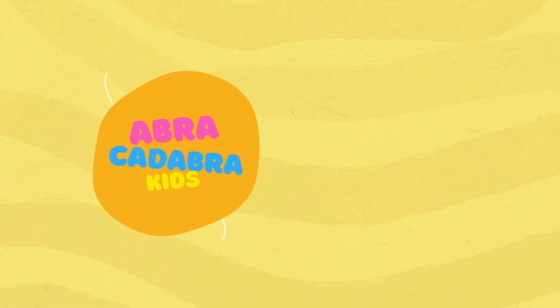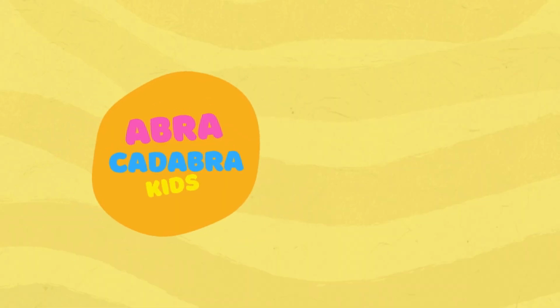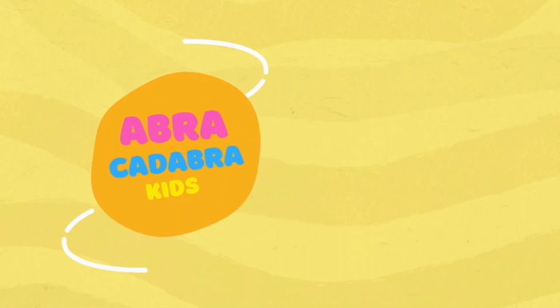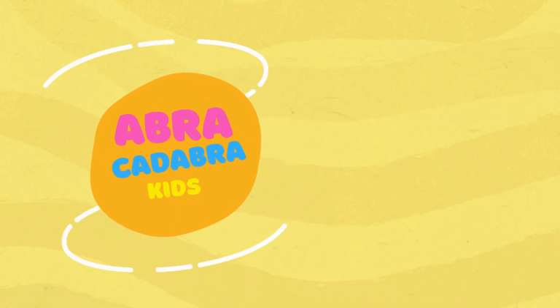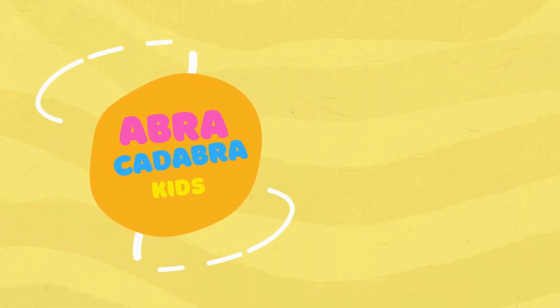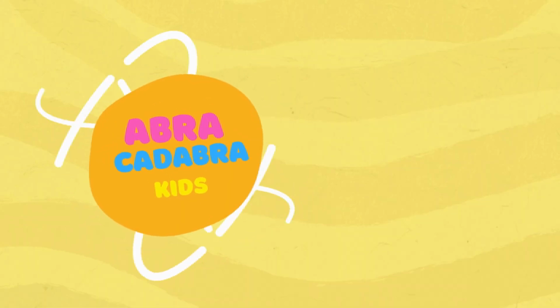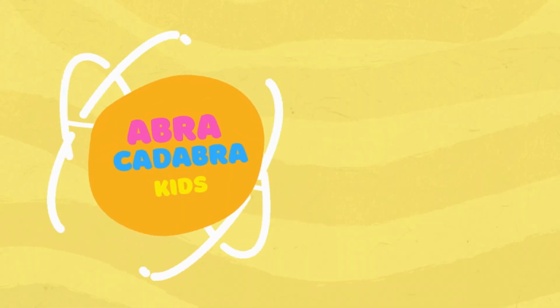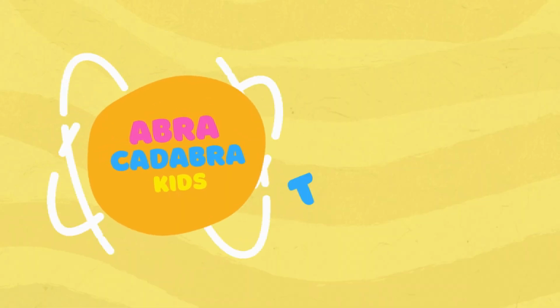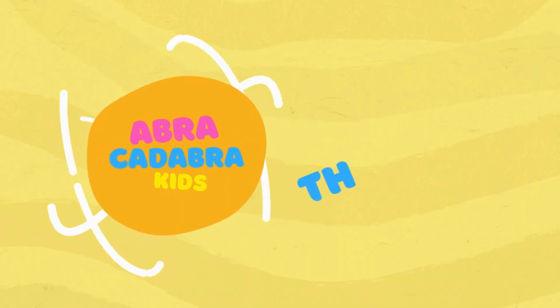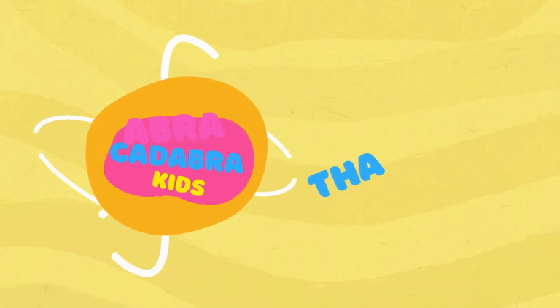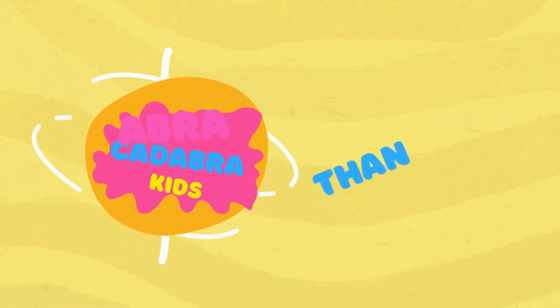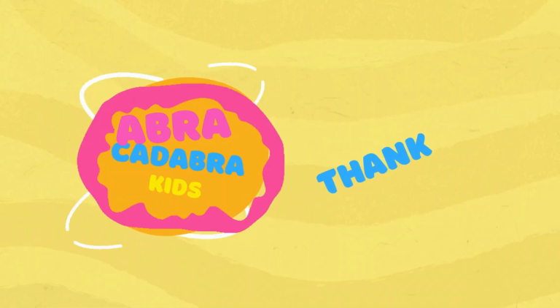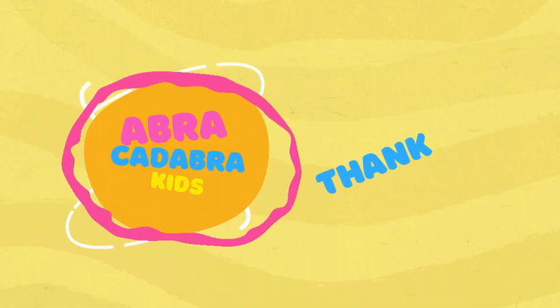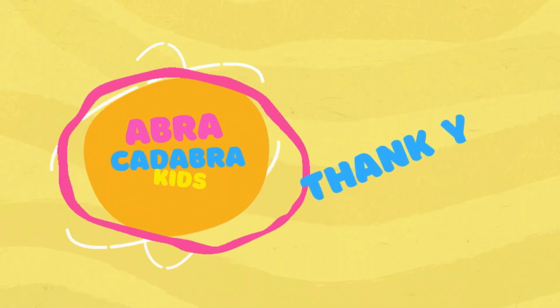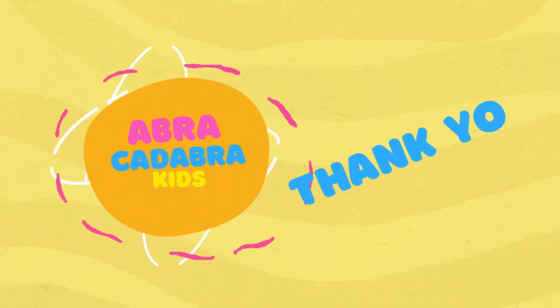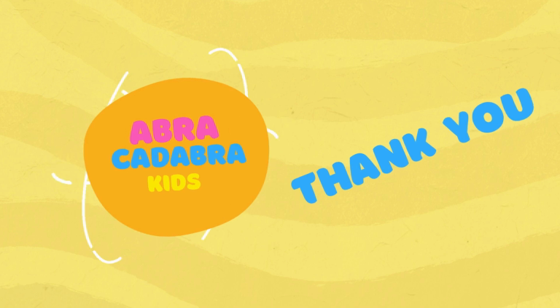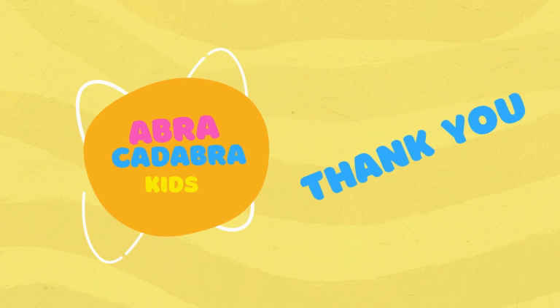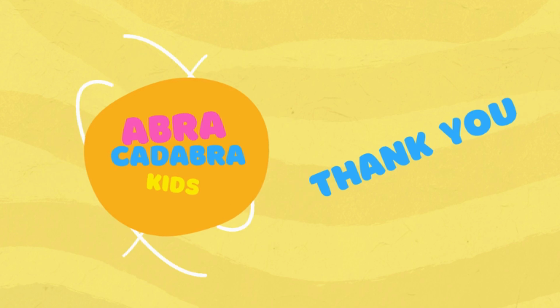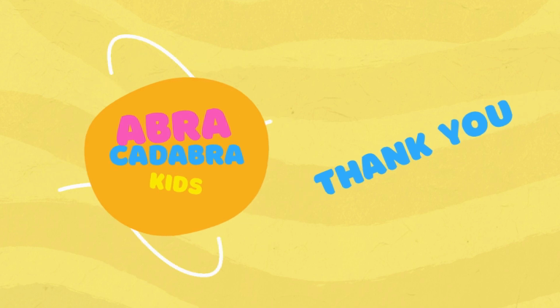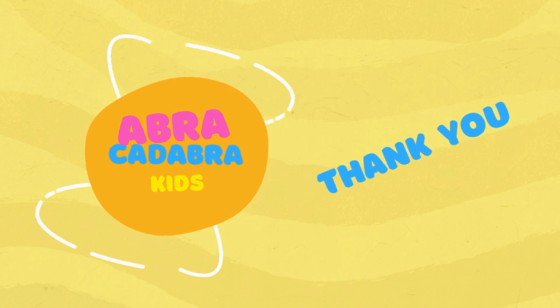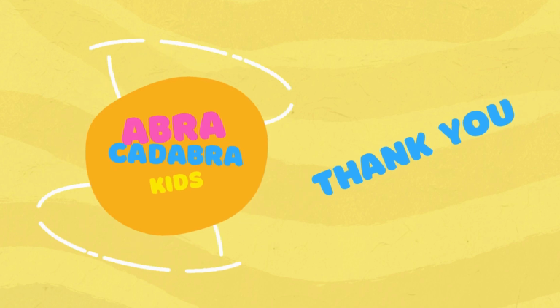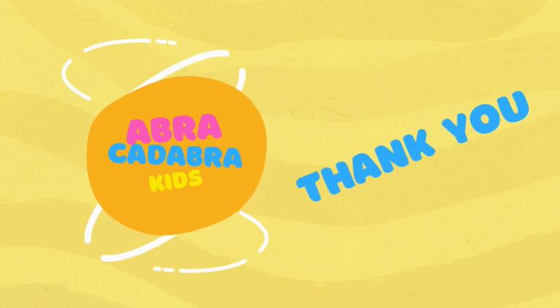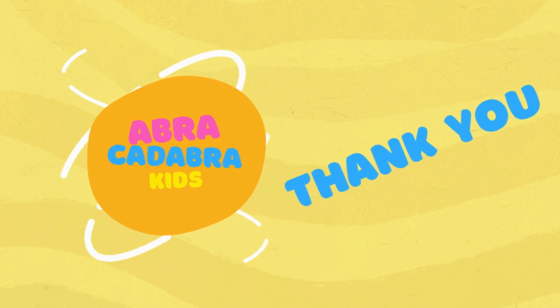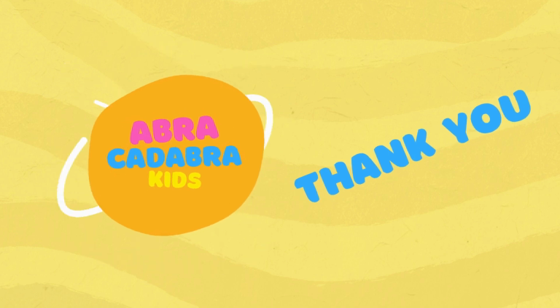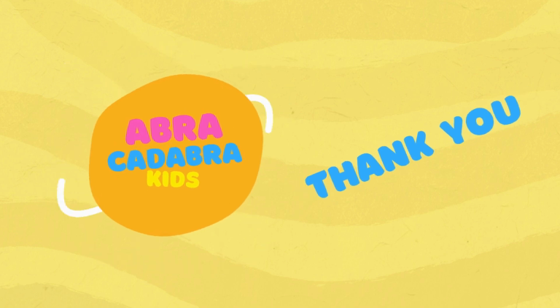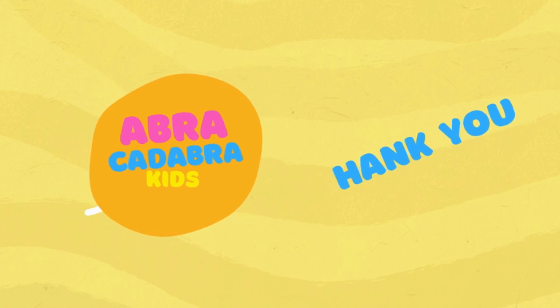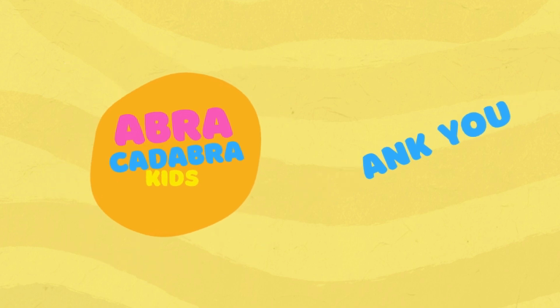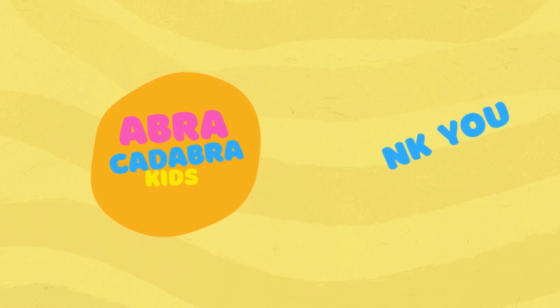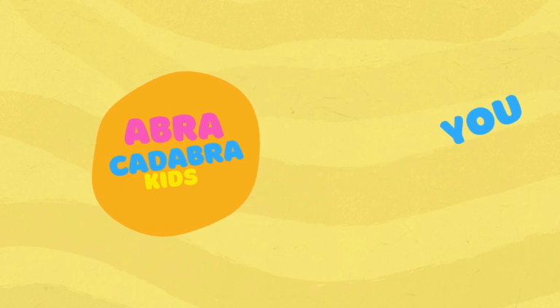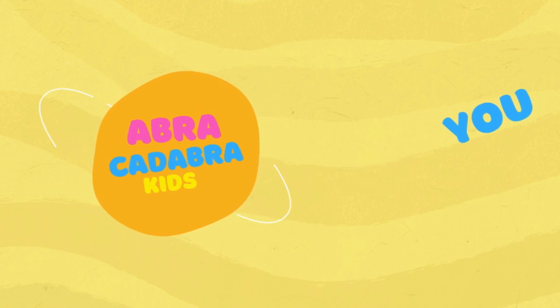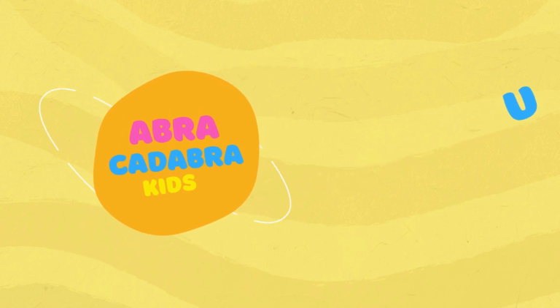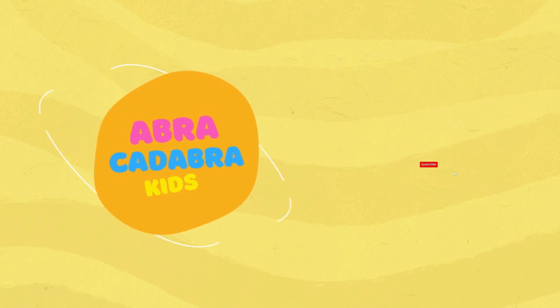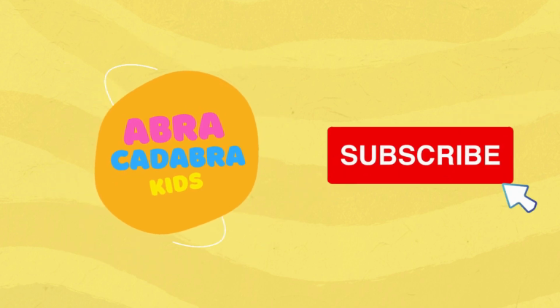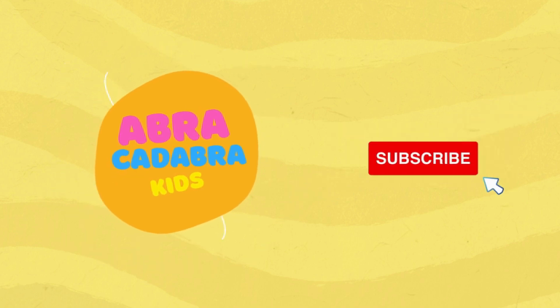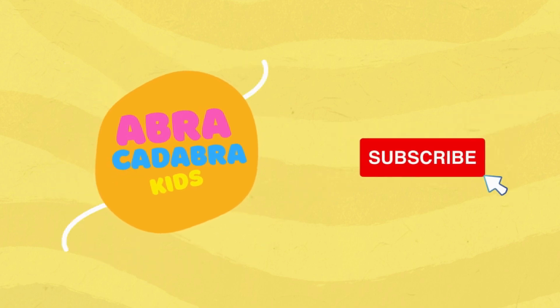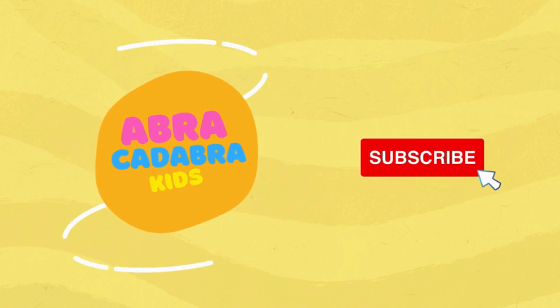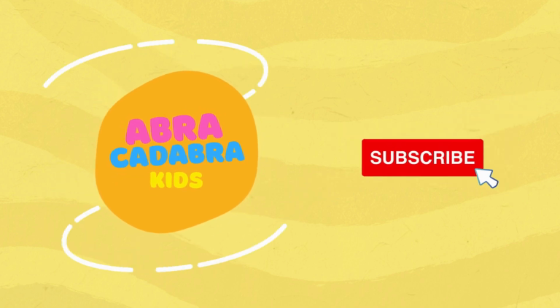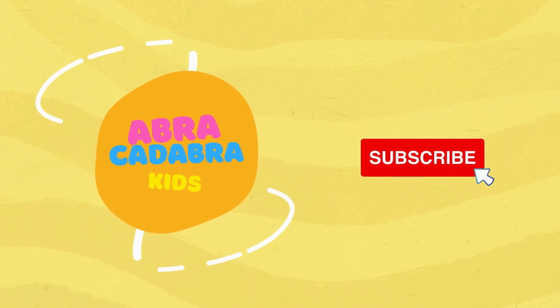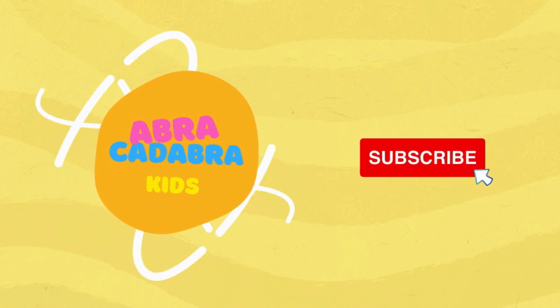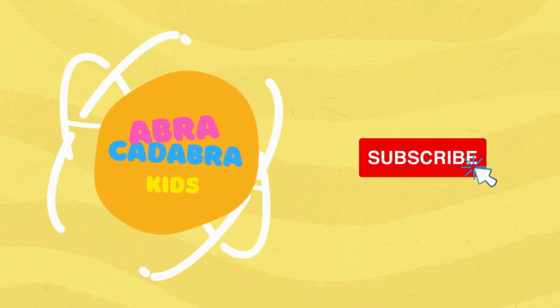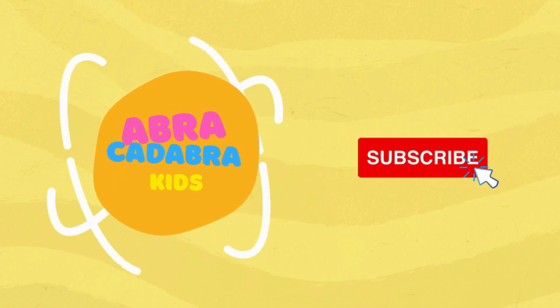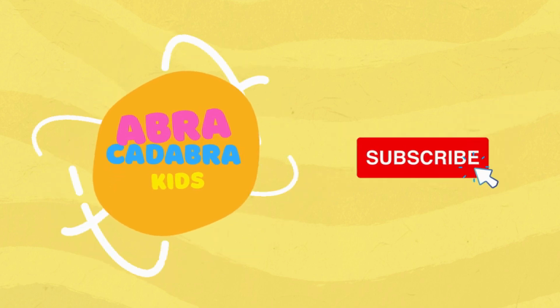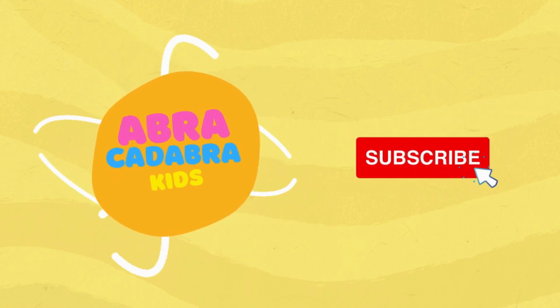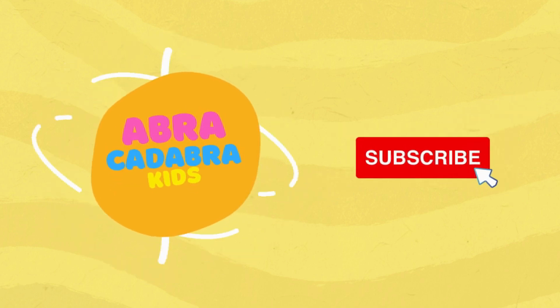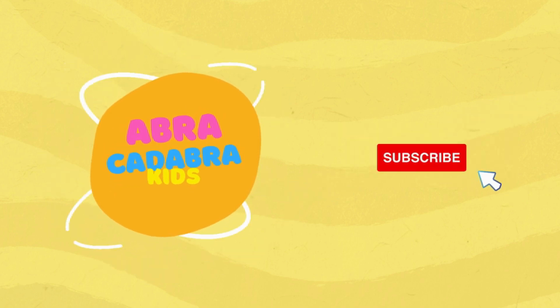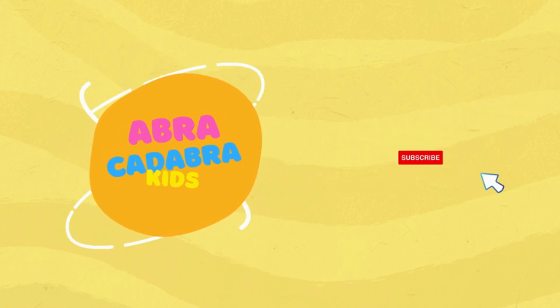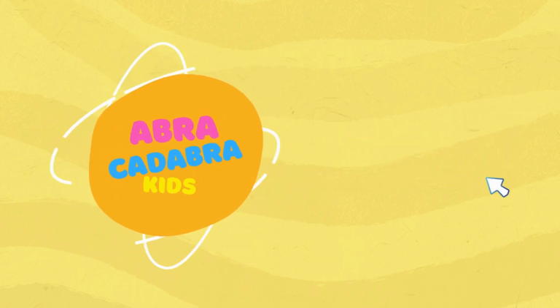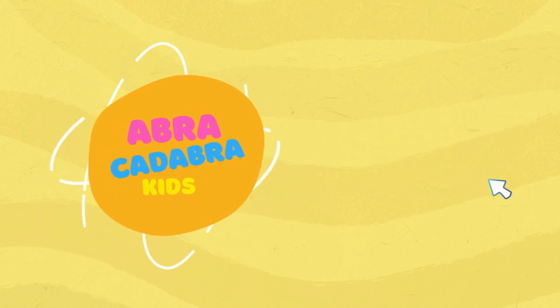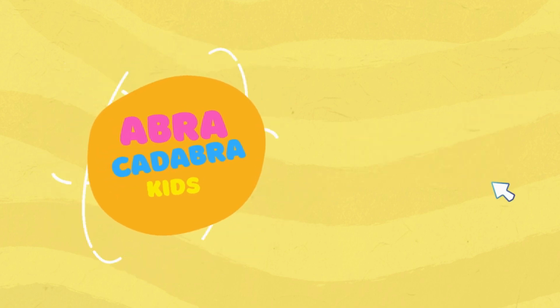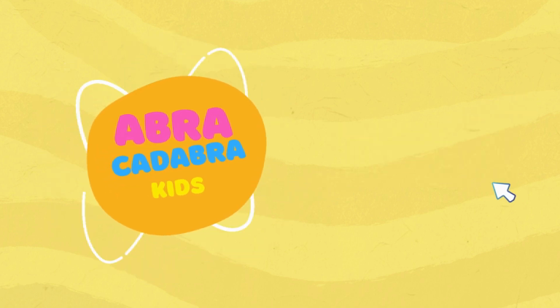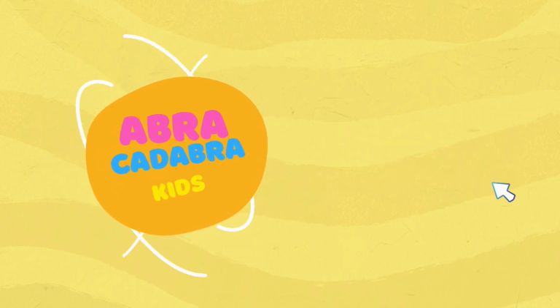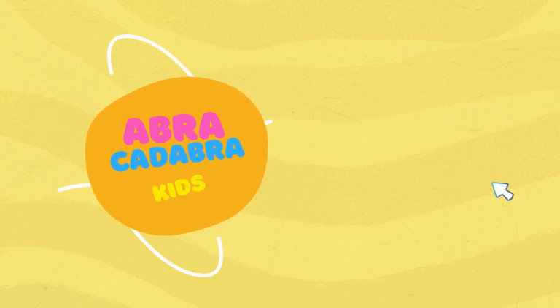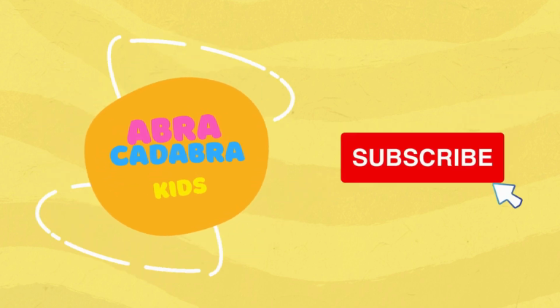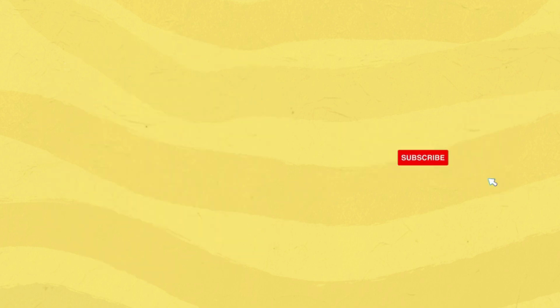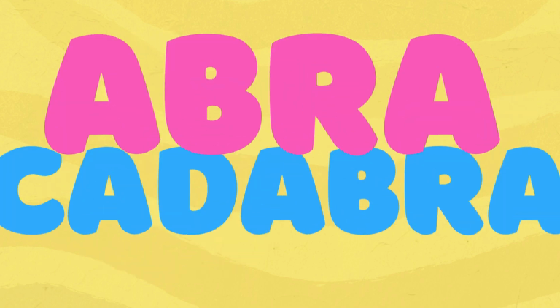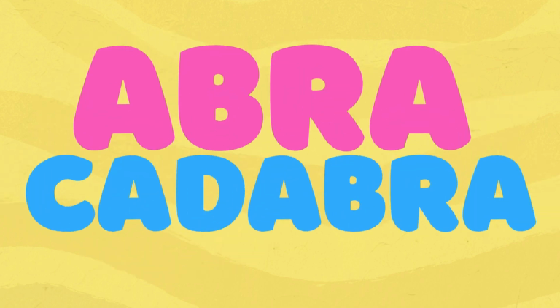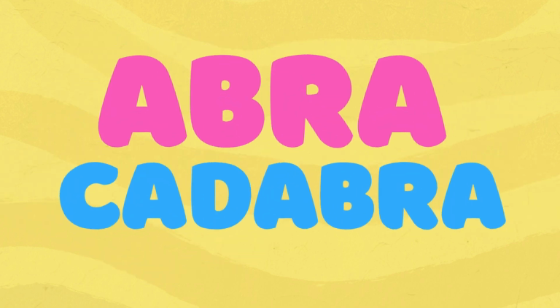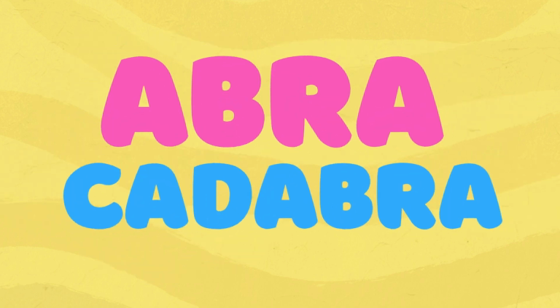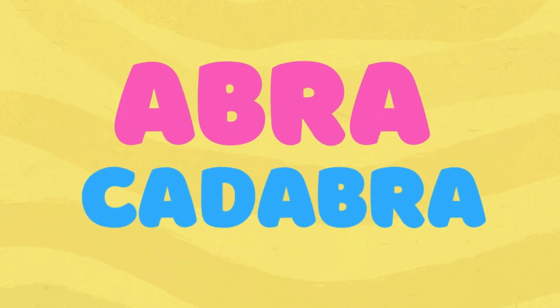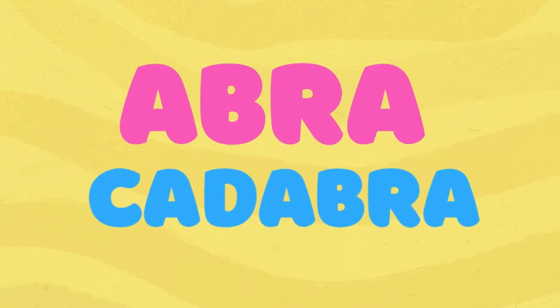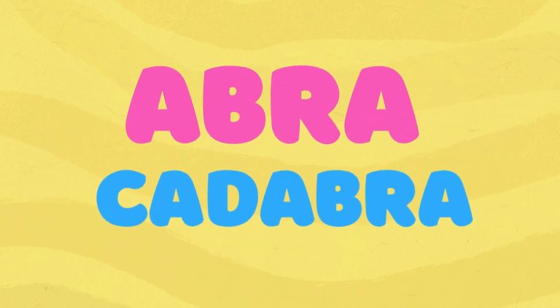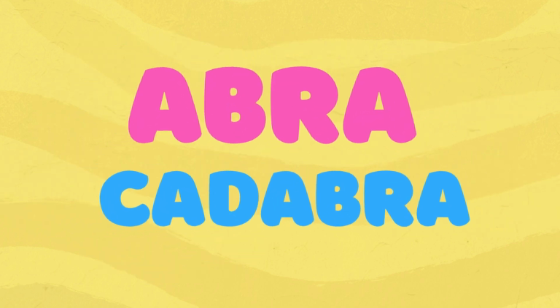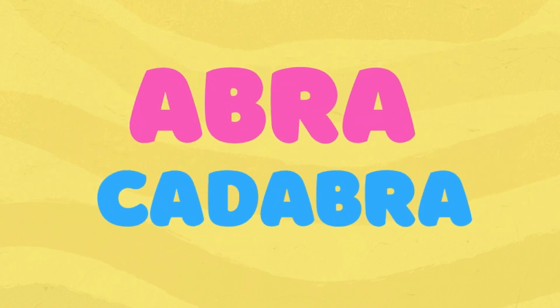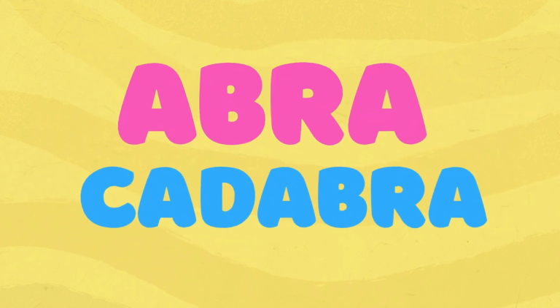Well done, kids. That is all. Hooray! See you in the next video. Do not forget to subscribe. Abracadabra.